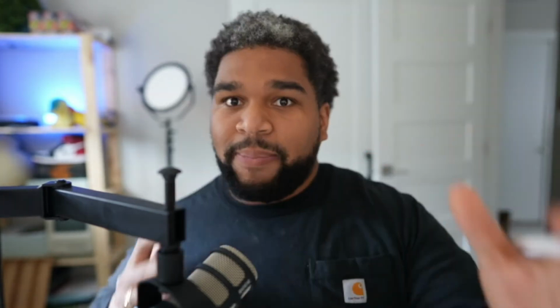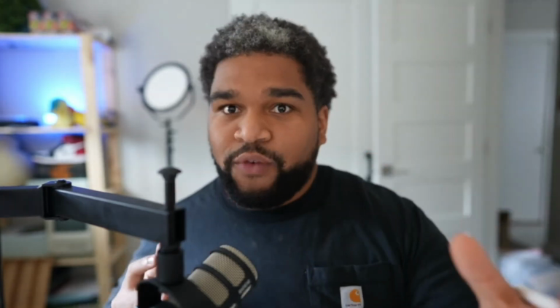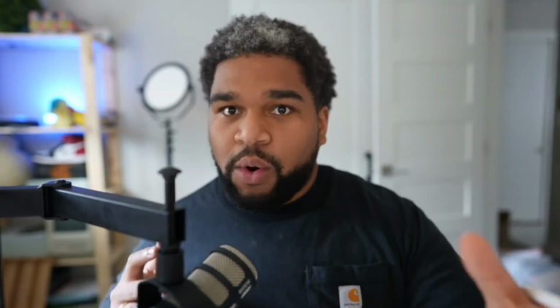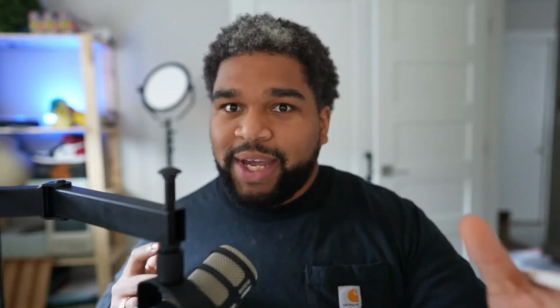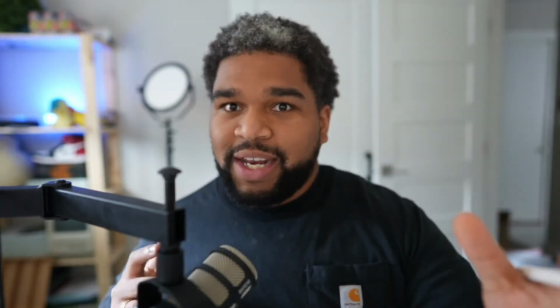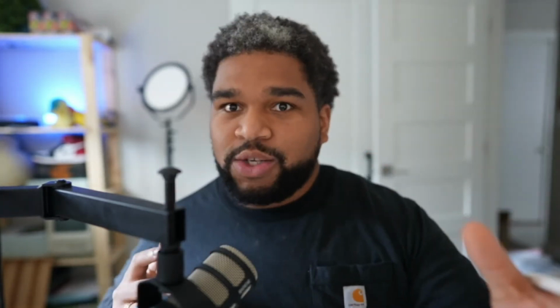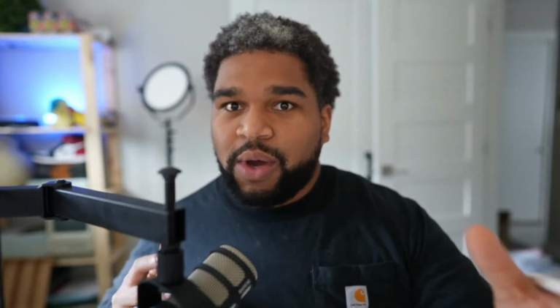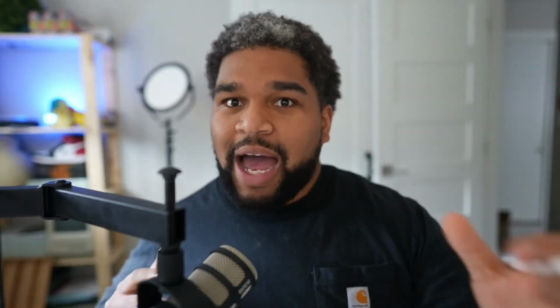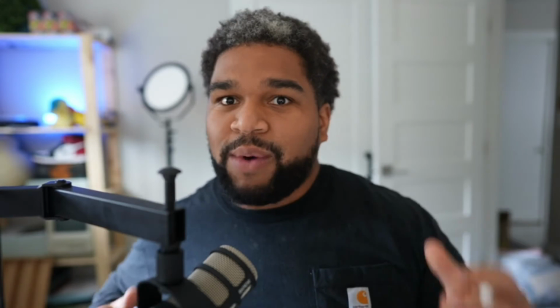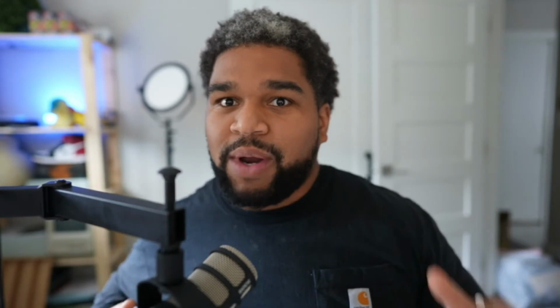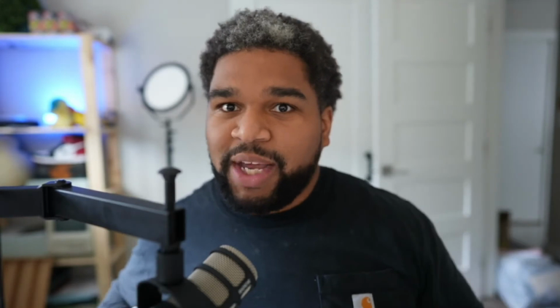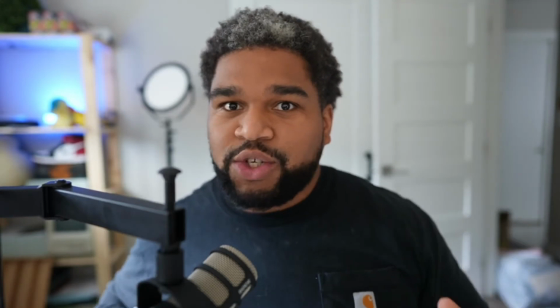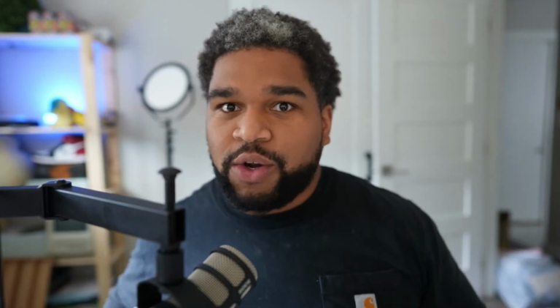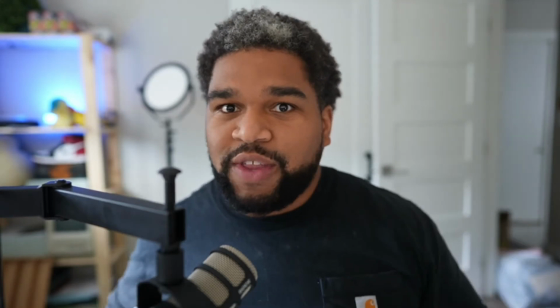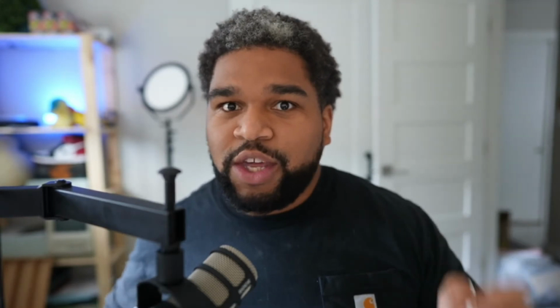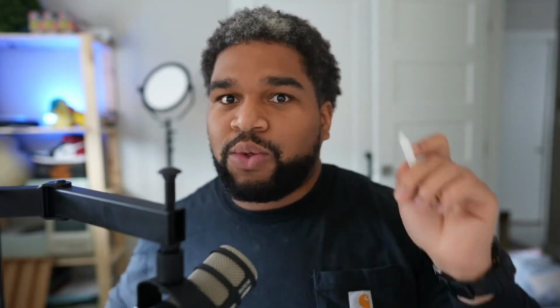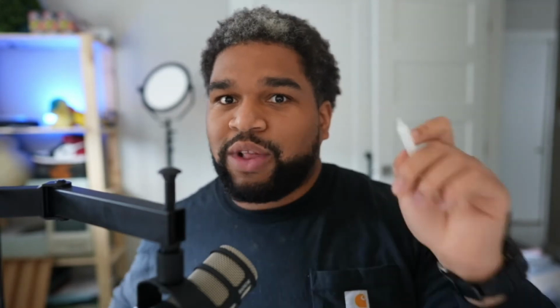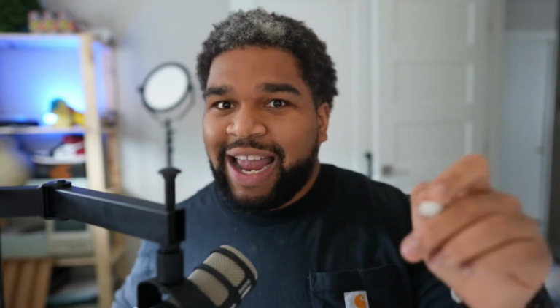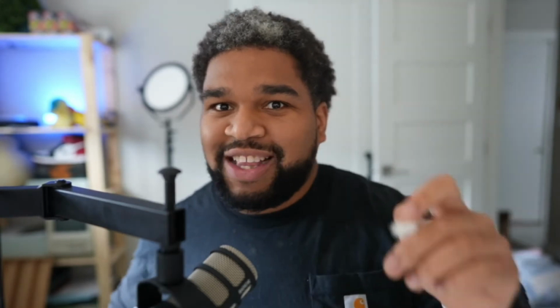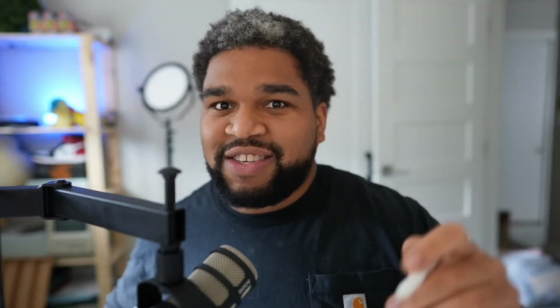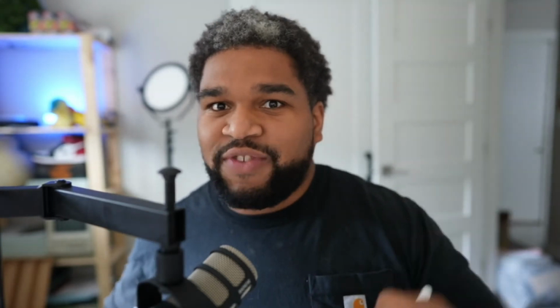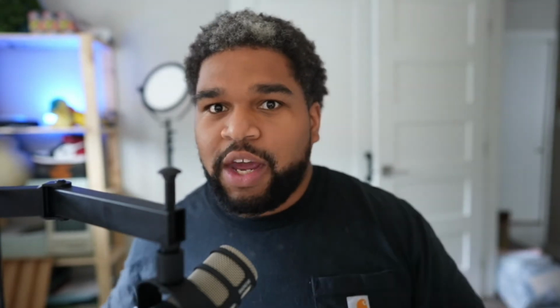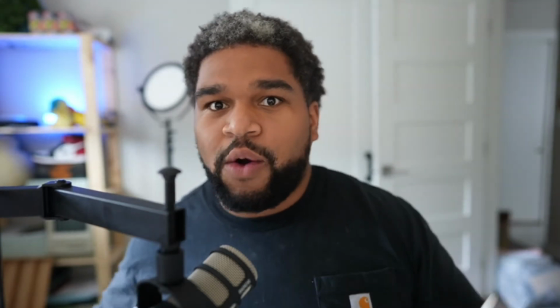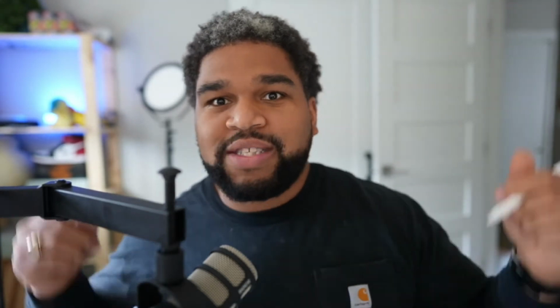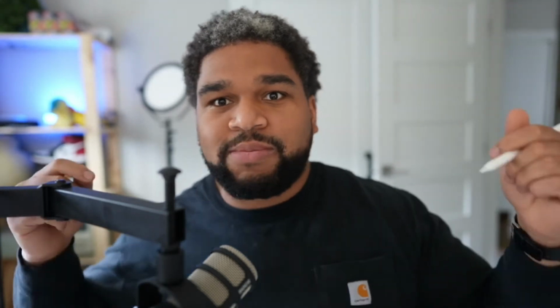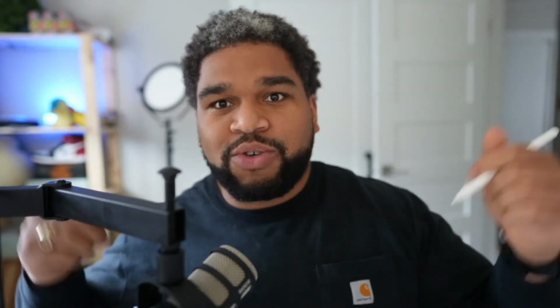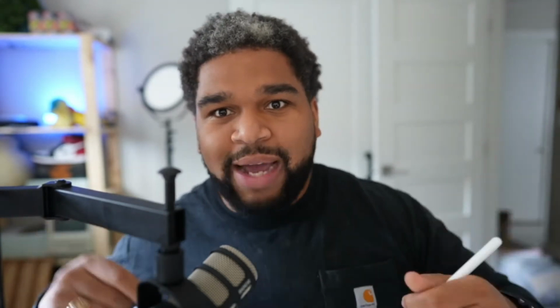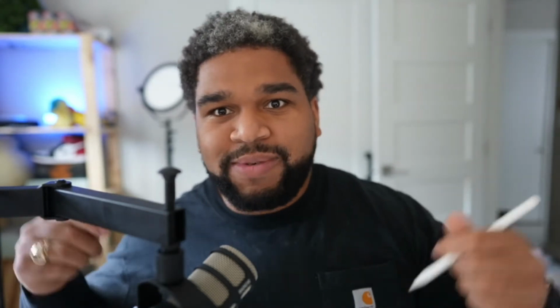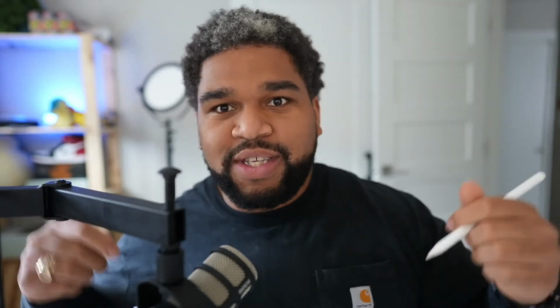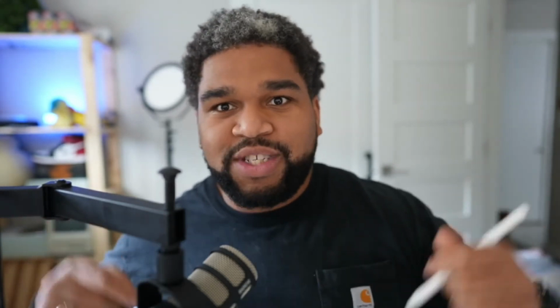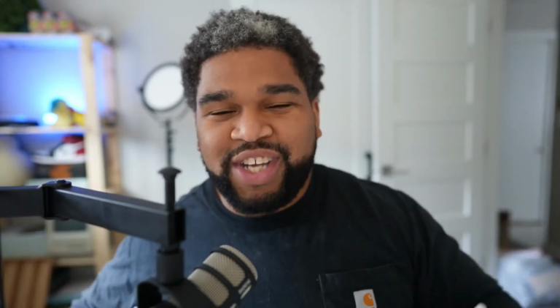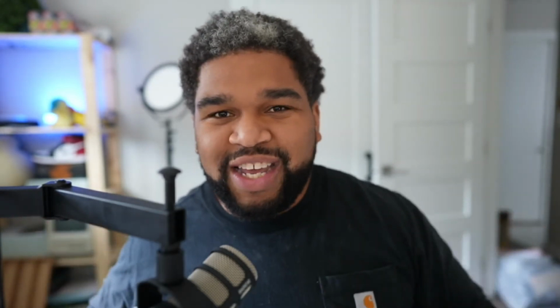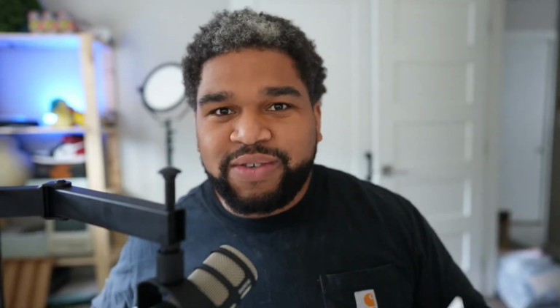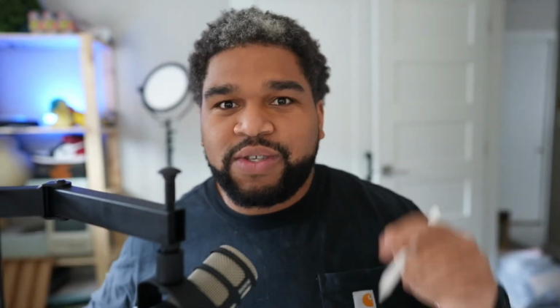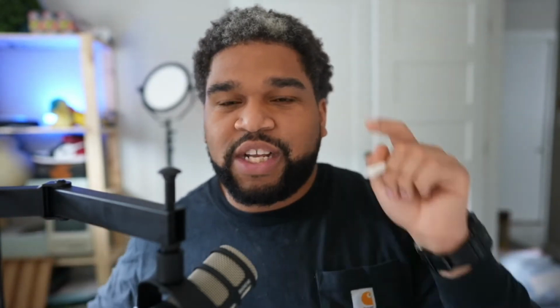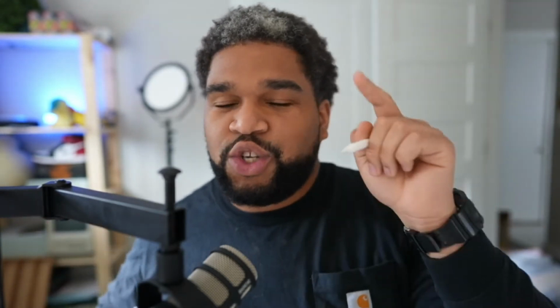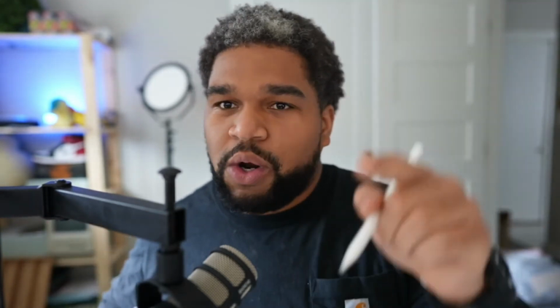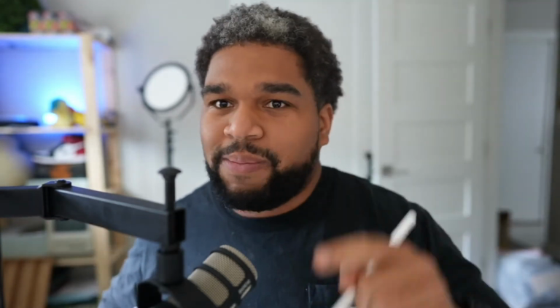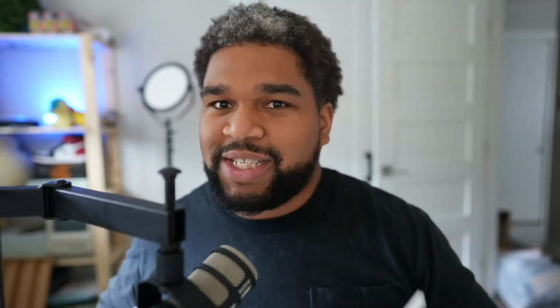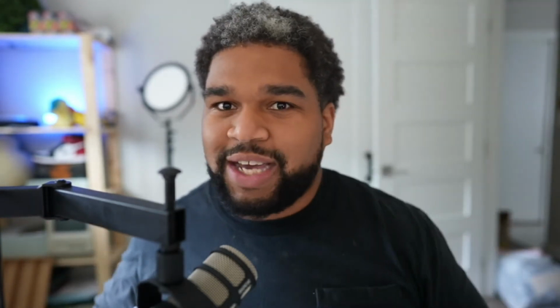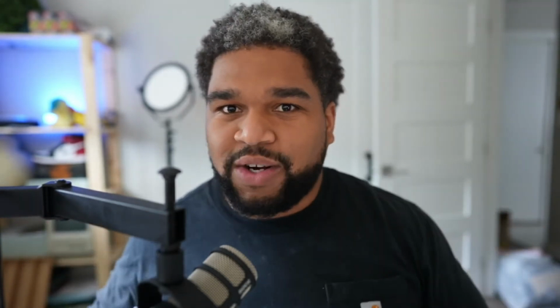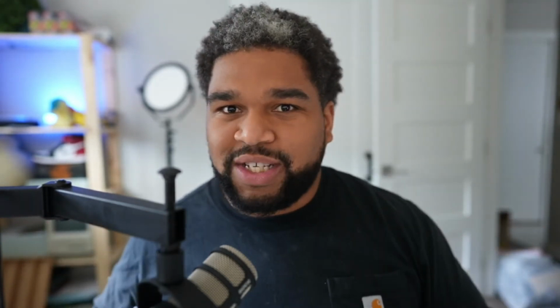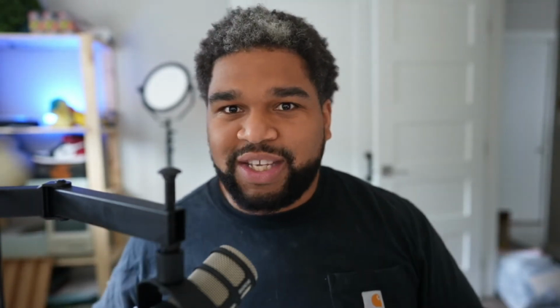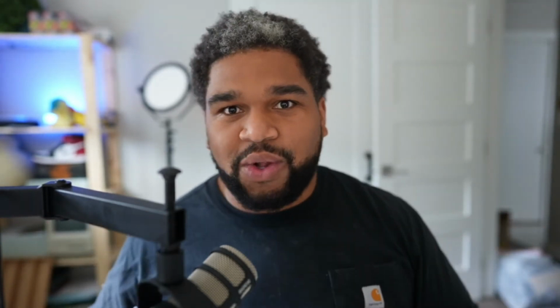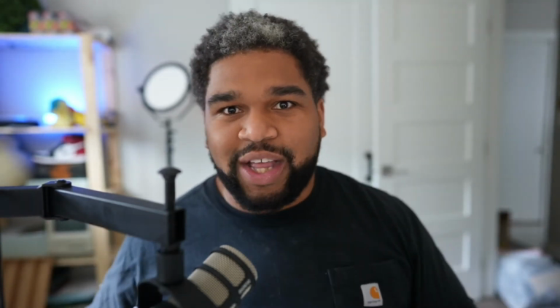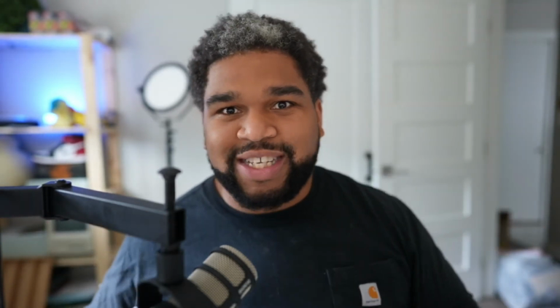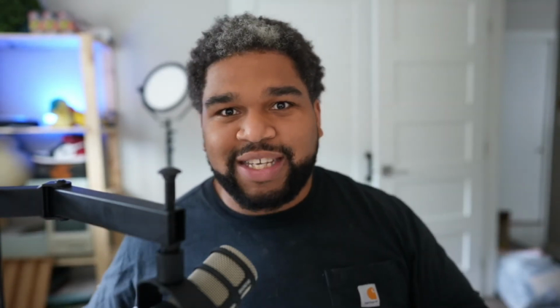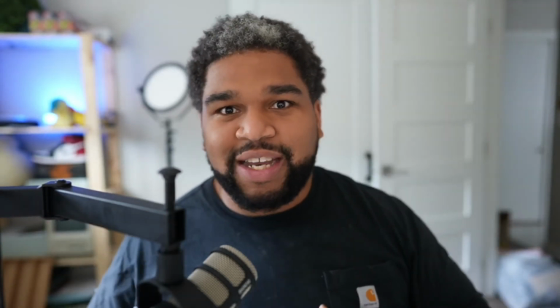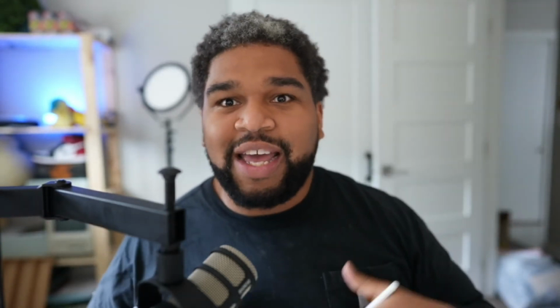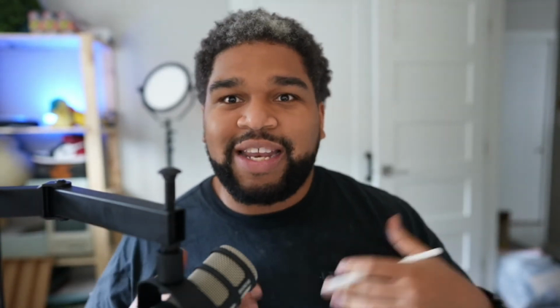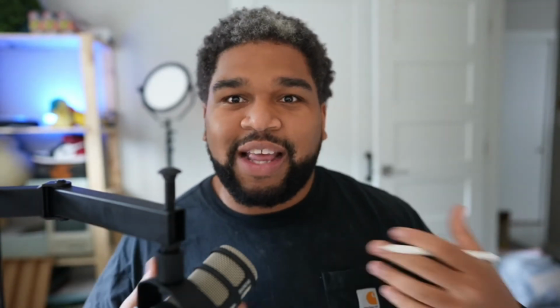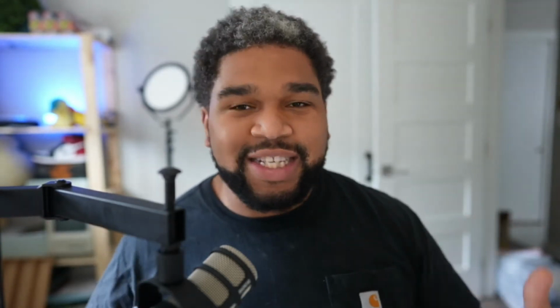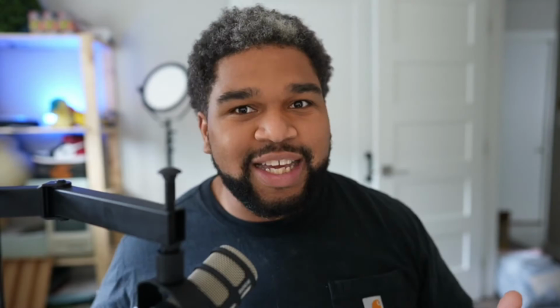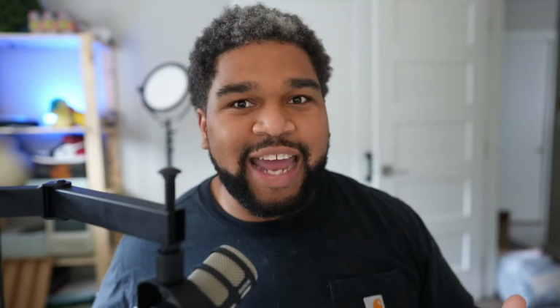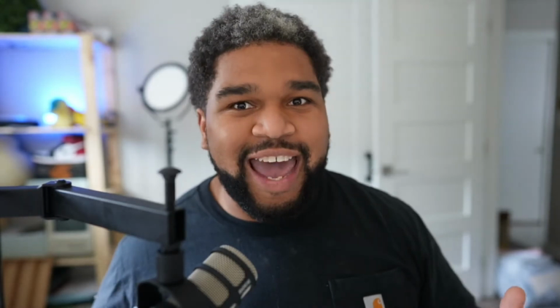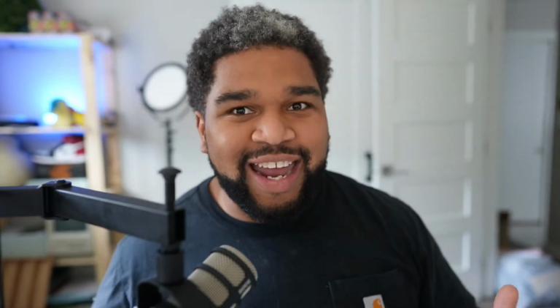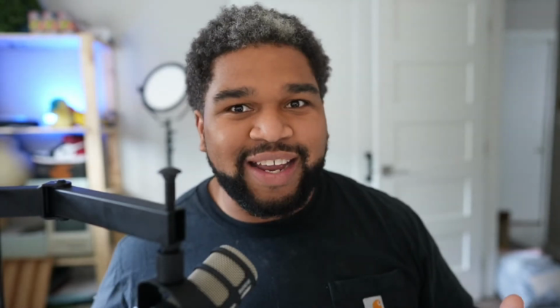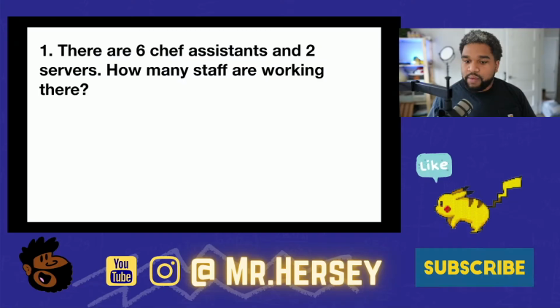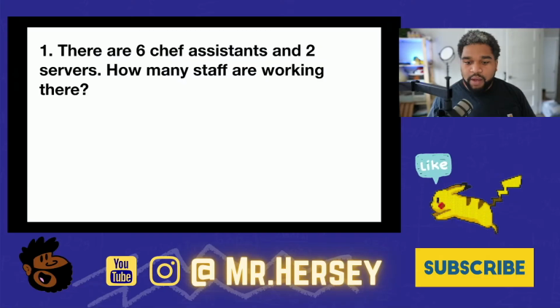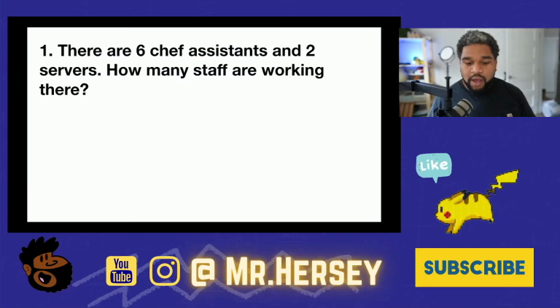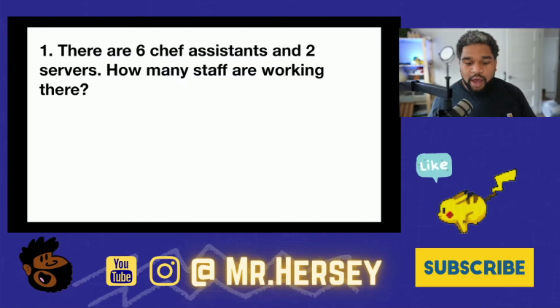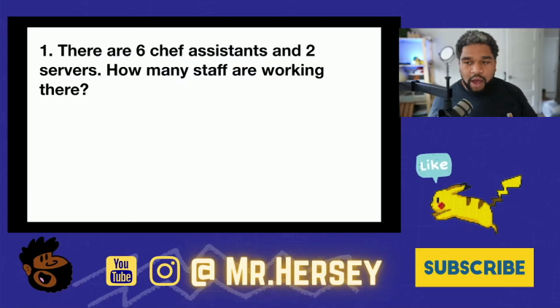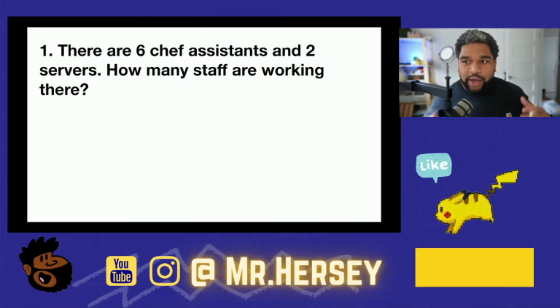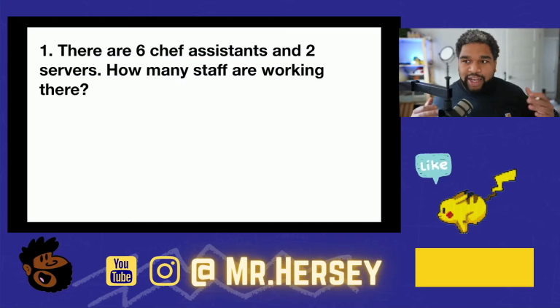But before we get into it, I want to make sure that you like this video and subscribe to this channel so that you don't miss out on a single lesson. Now let's get adding.